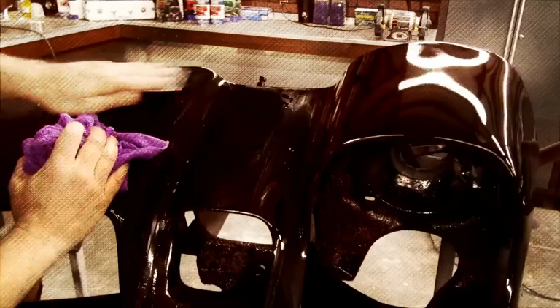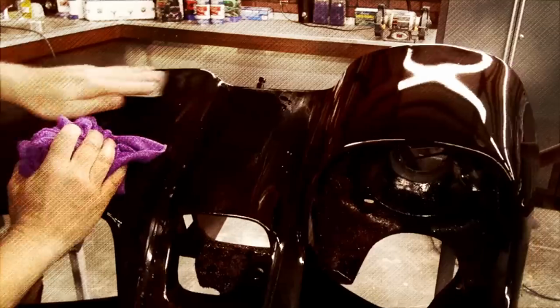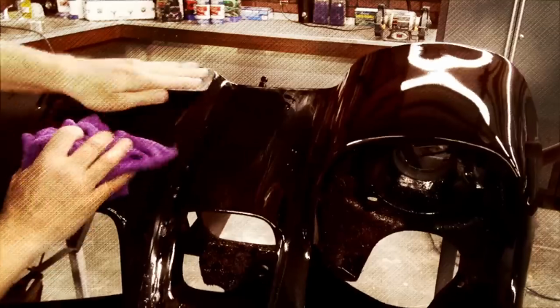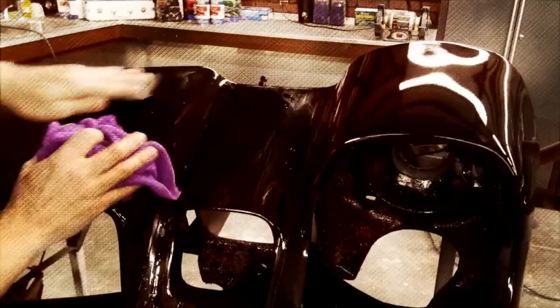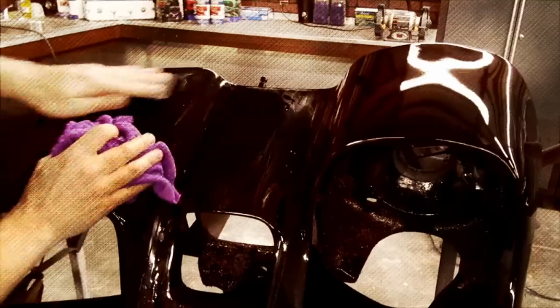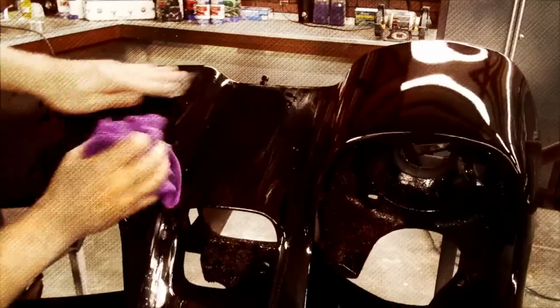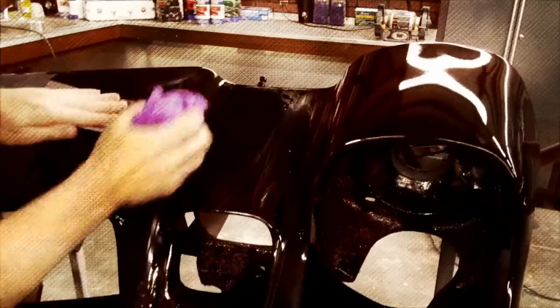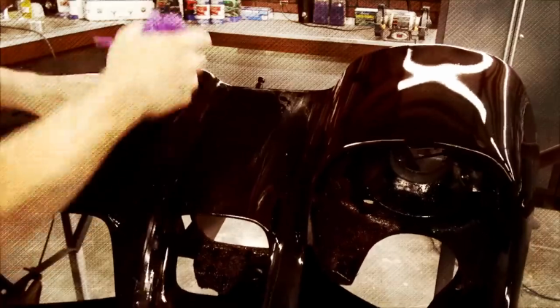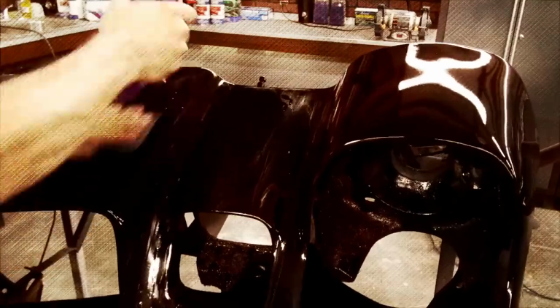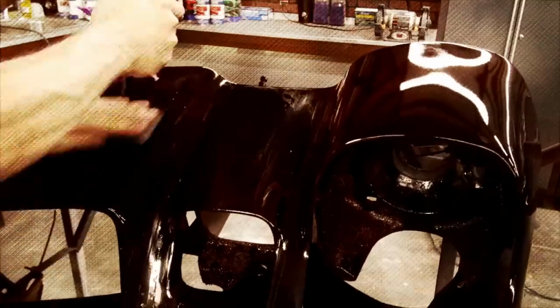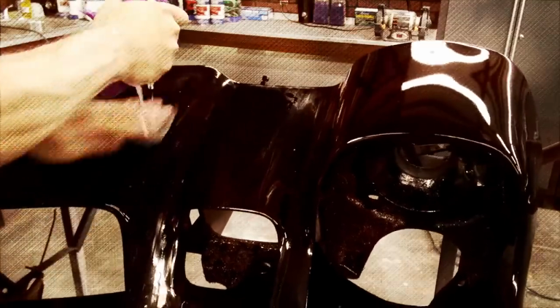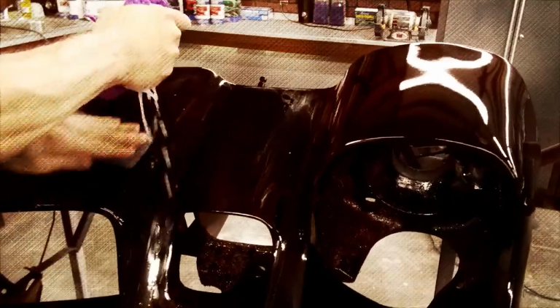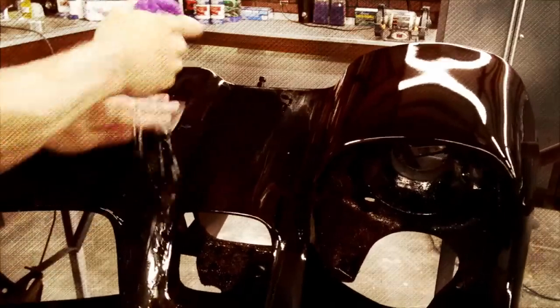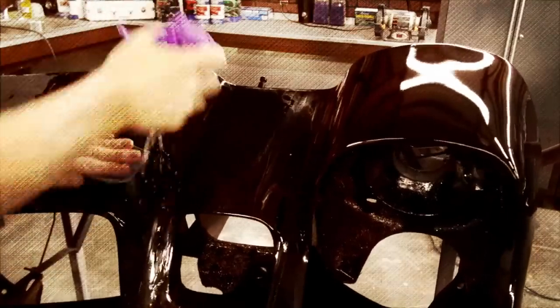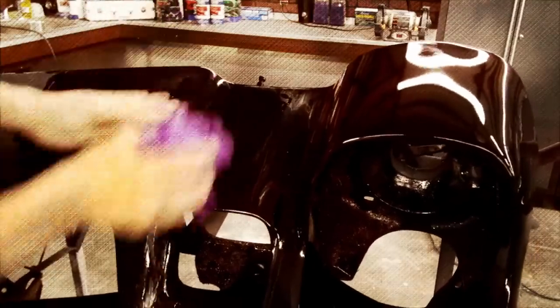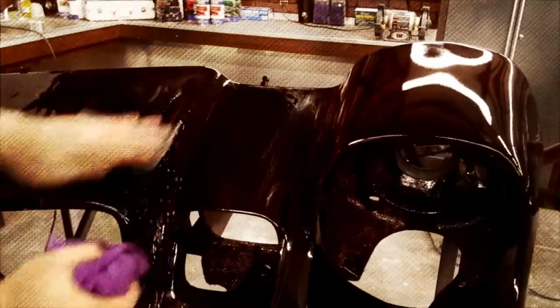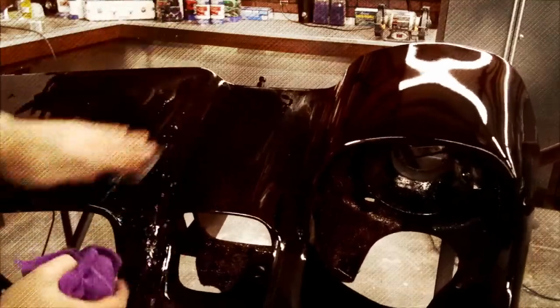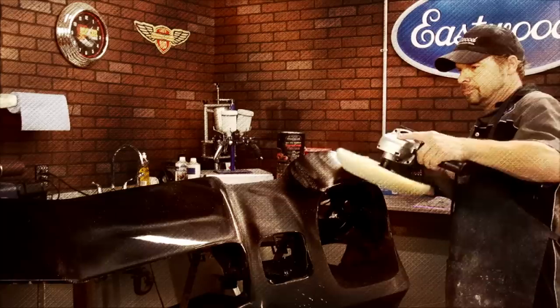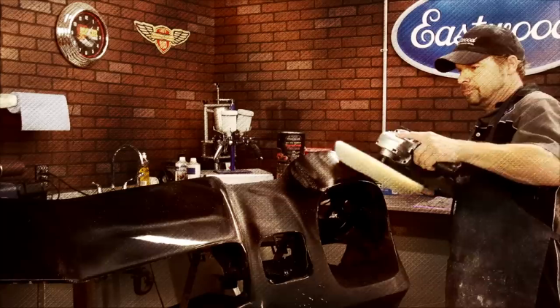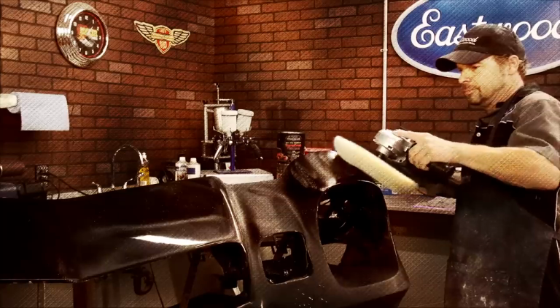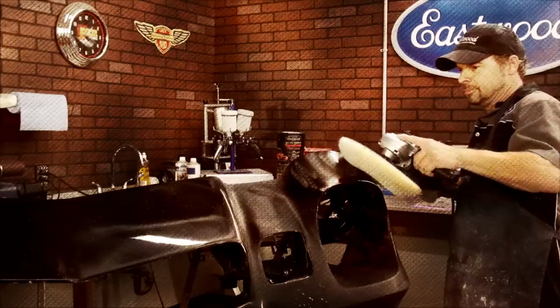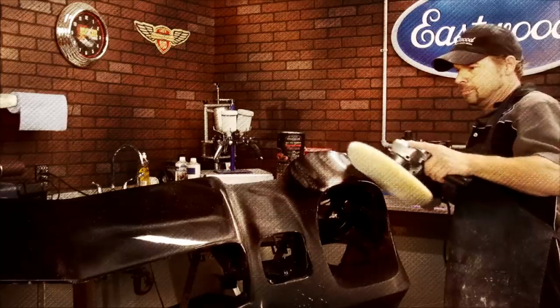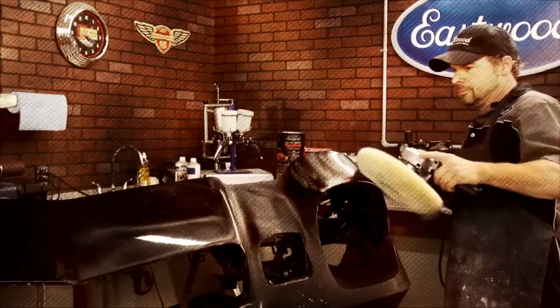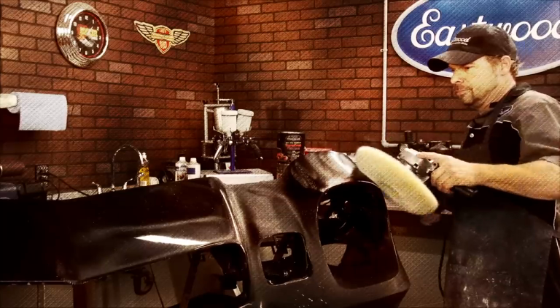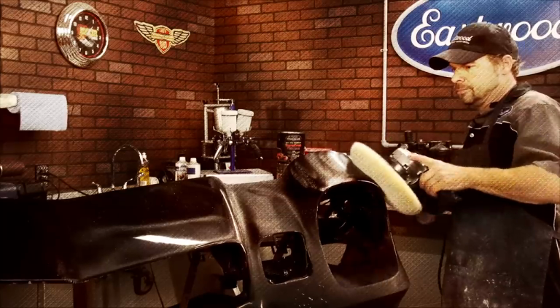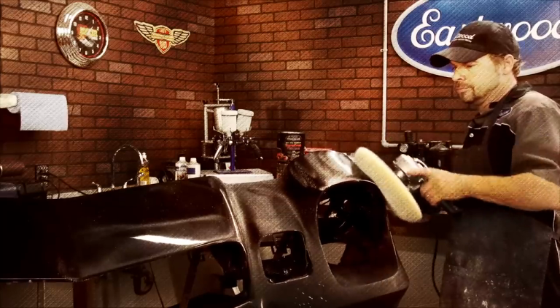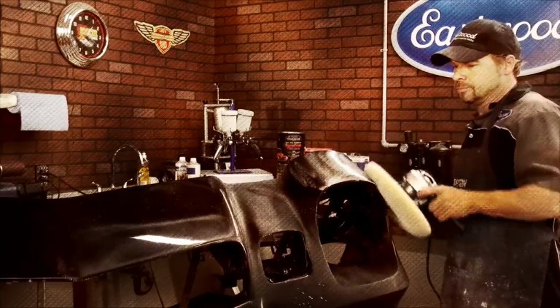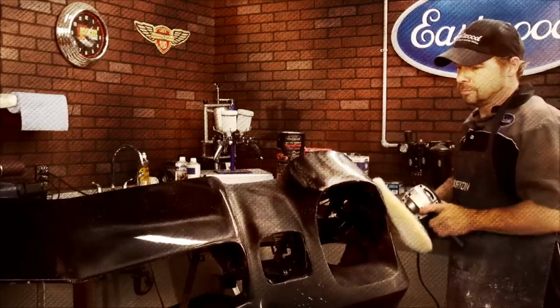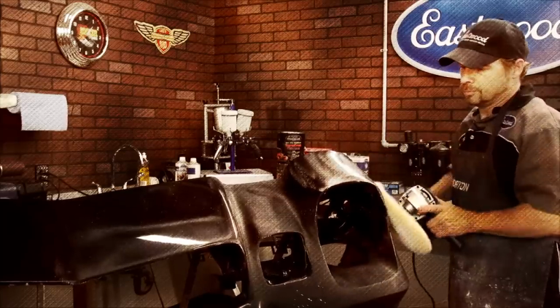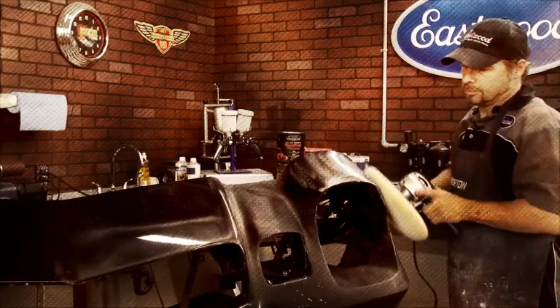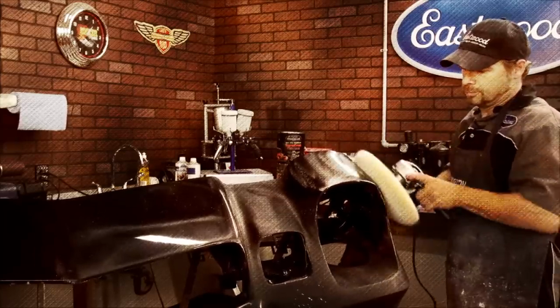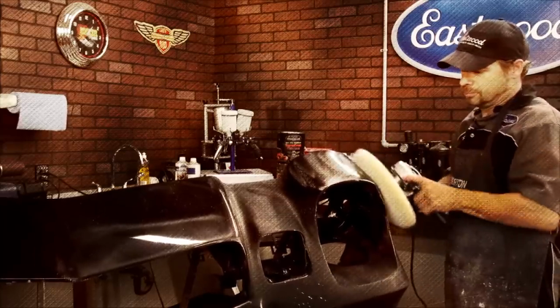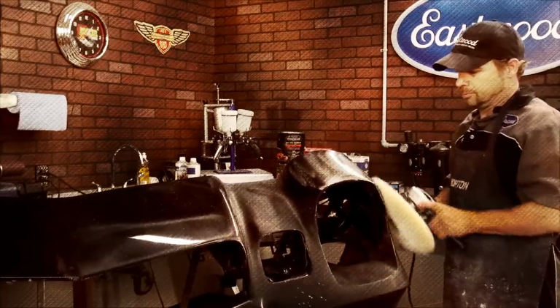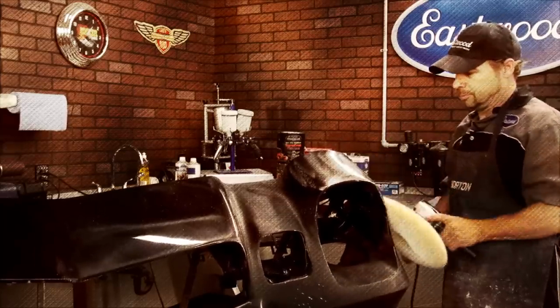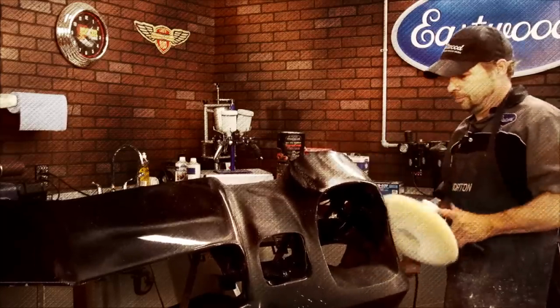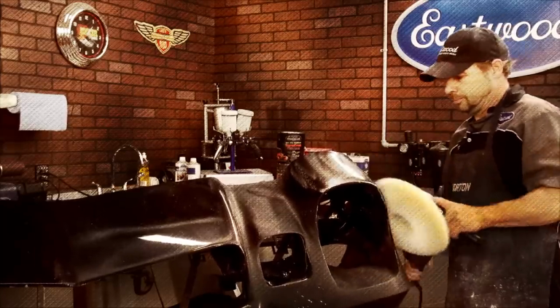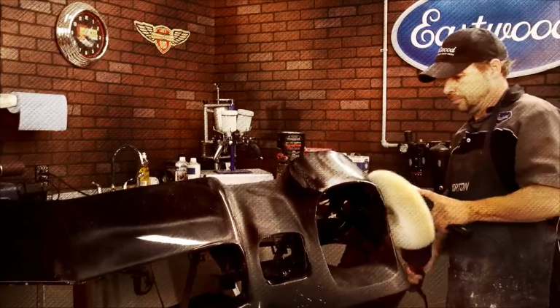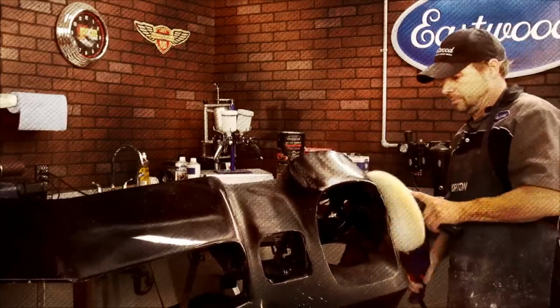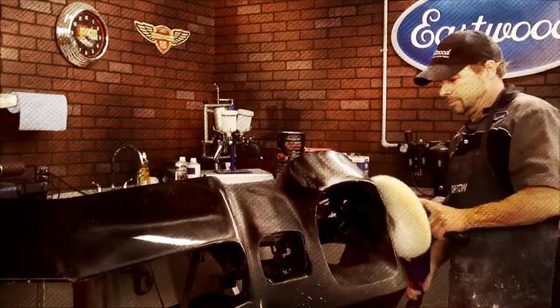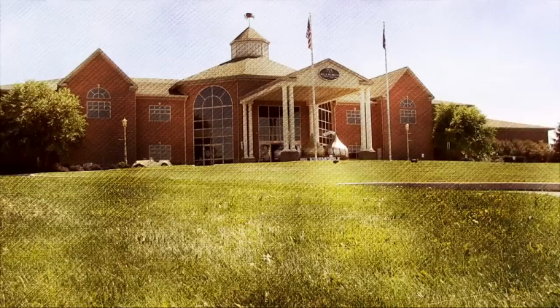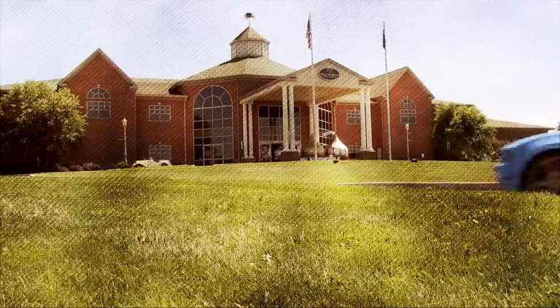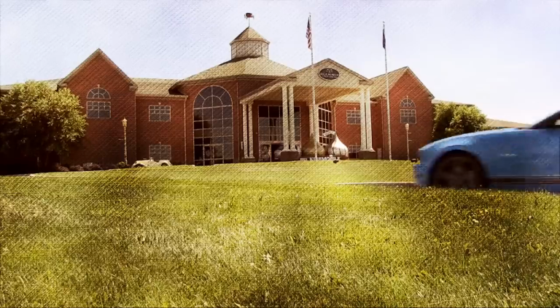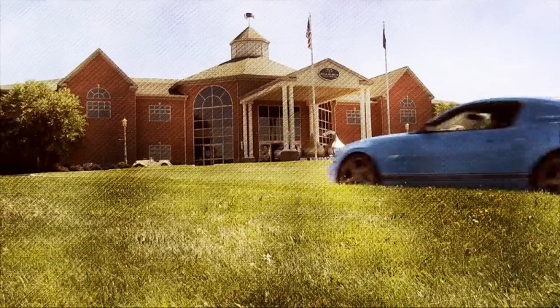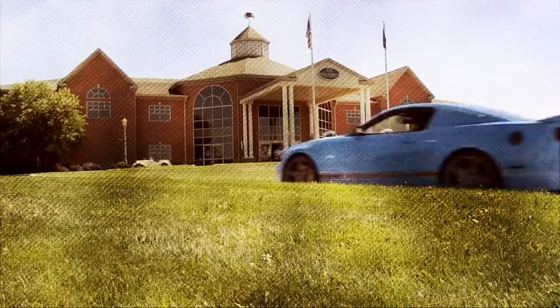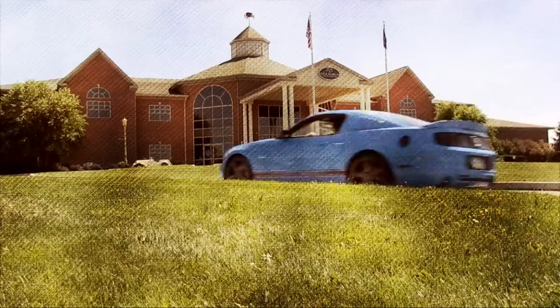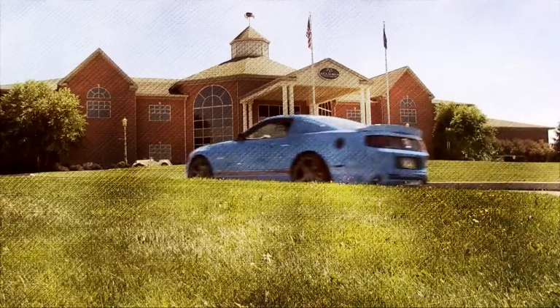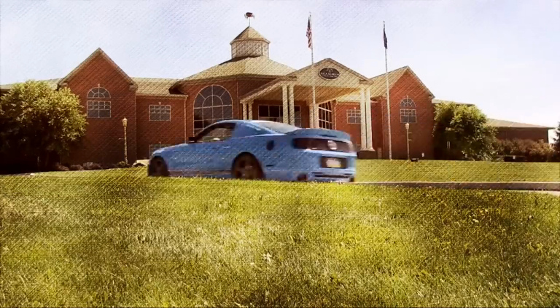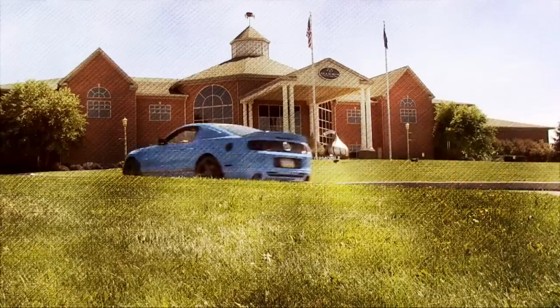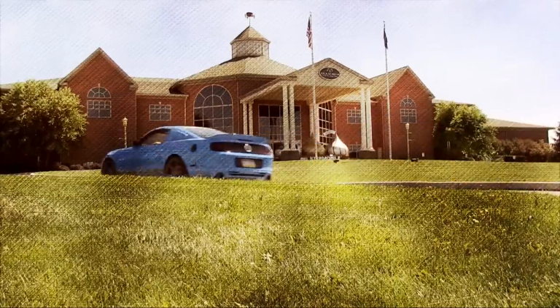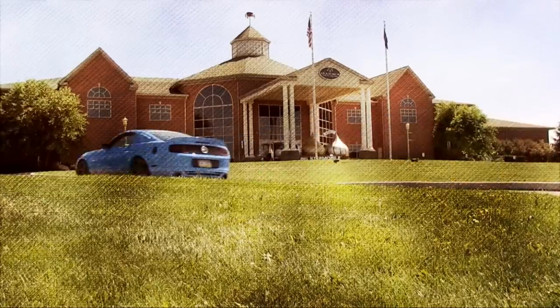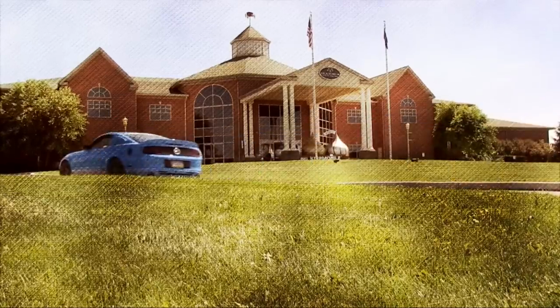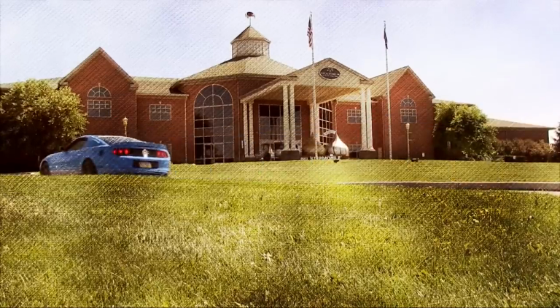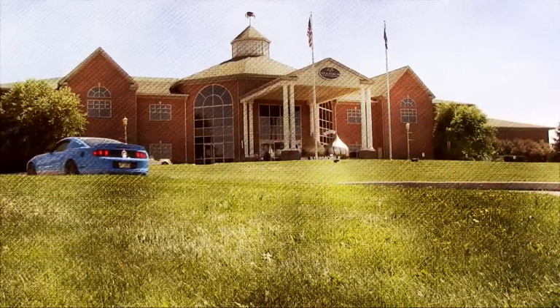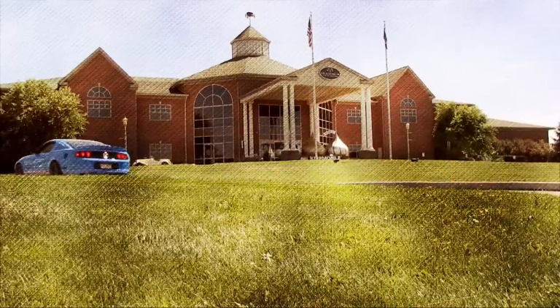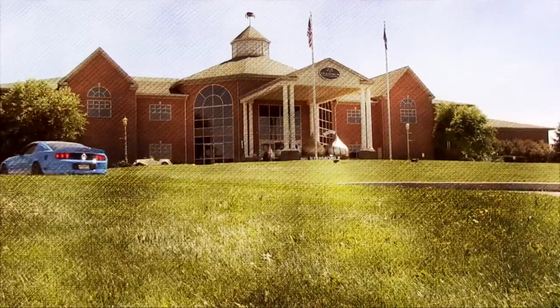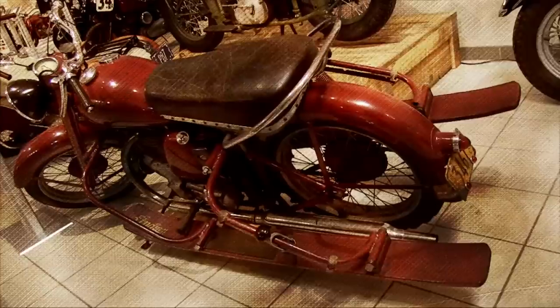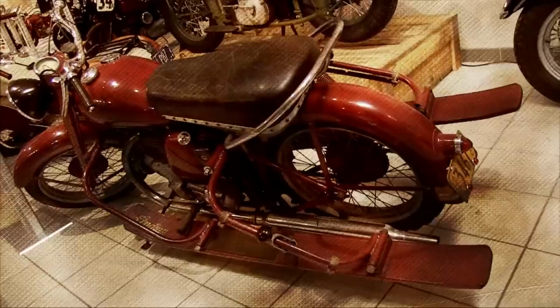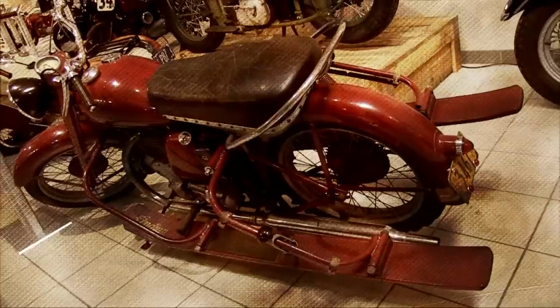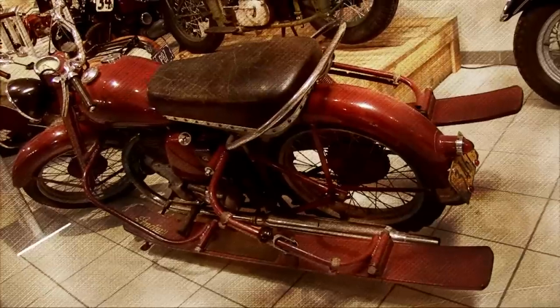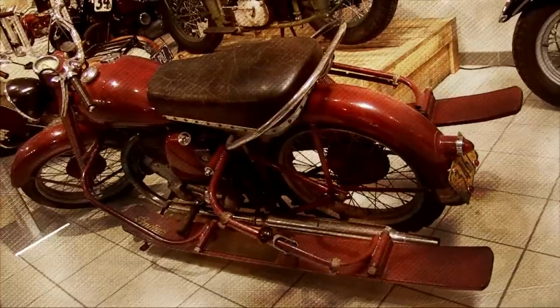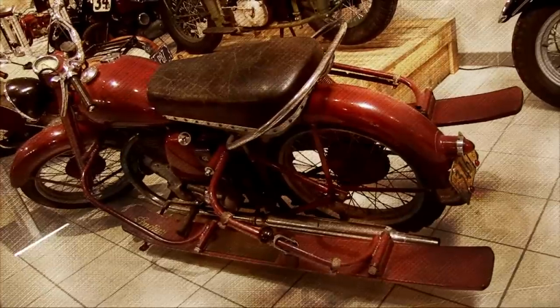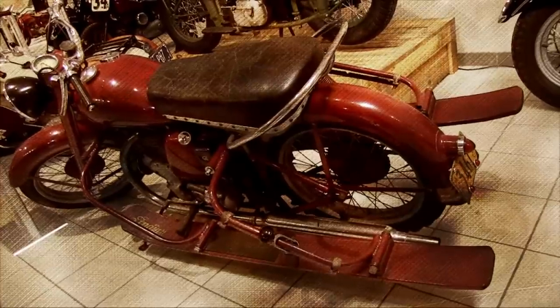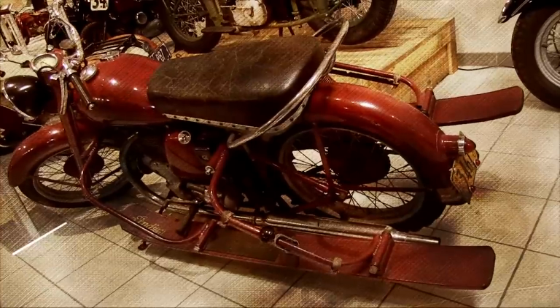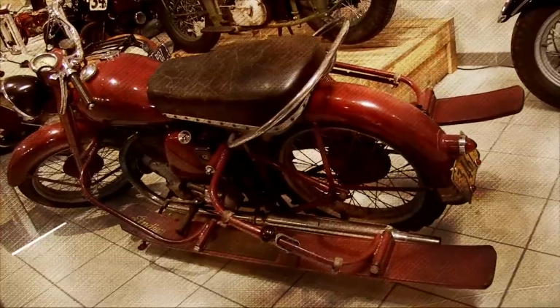On this episode of Hands-On Cars, Kevin buffs the Zed Sled and visits the AACA Museum in Hershey, Pennsylvania.